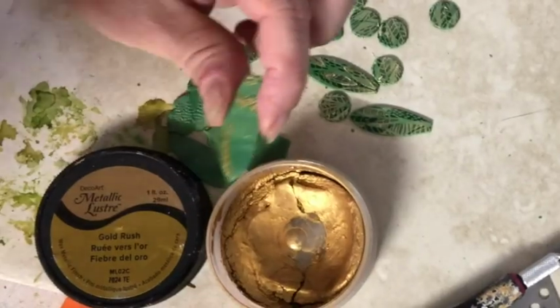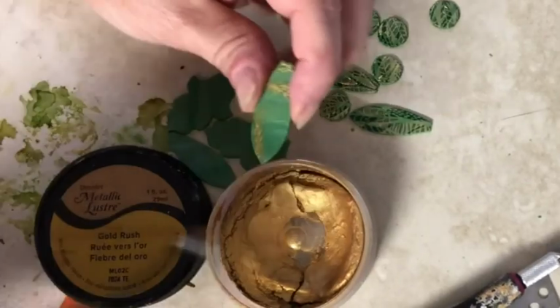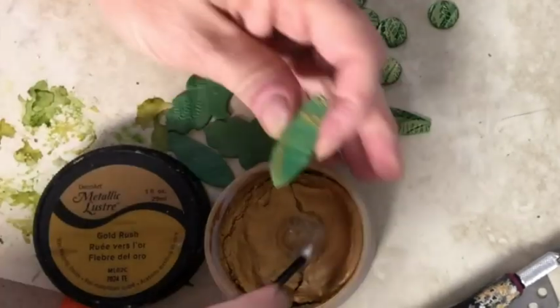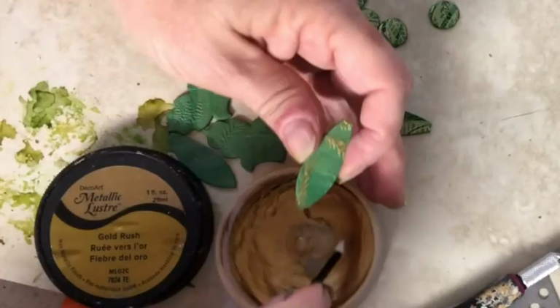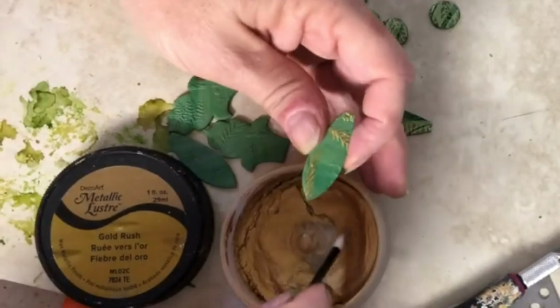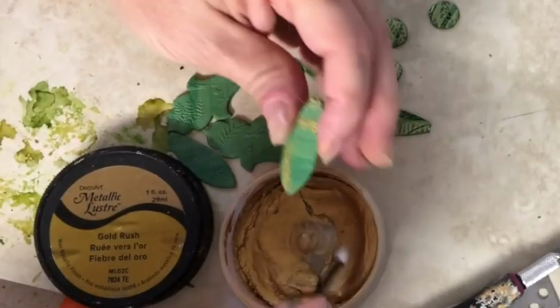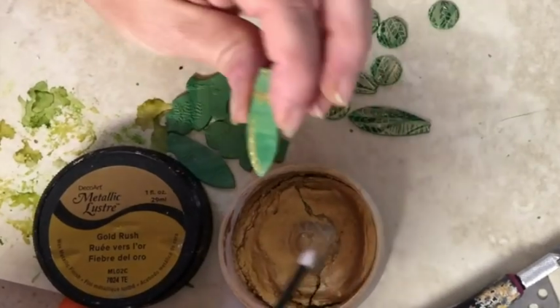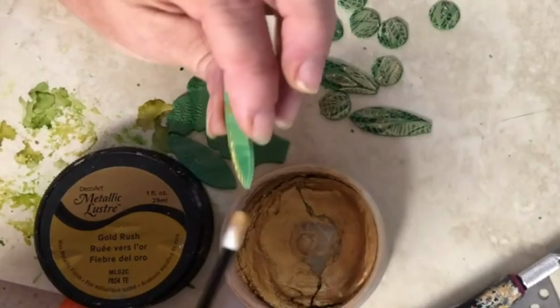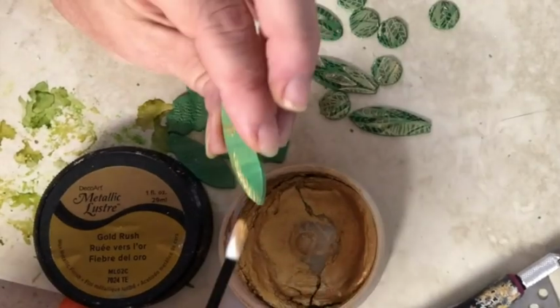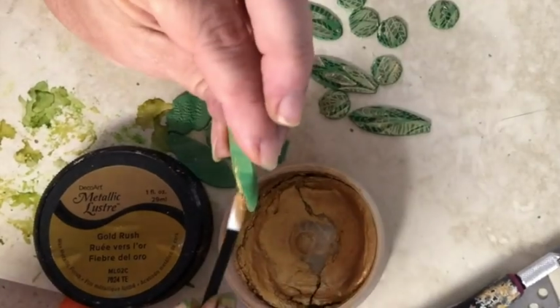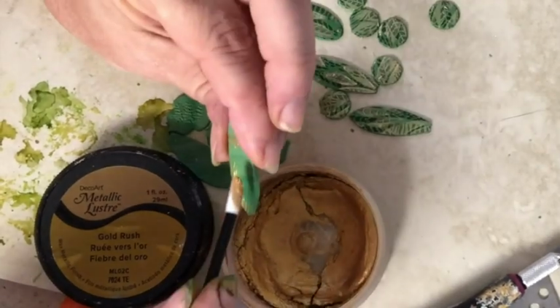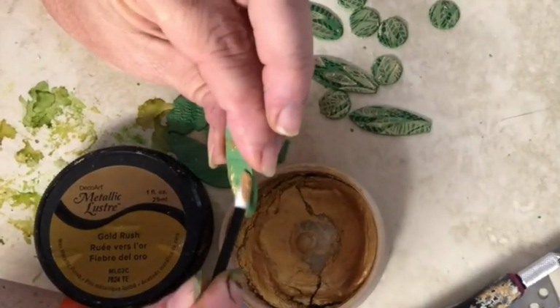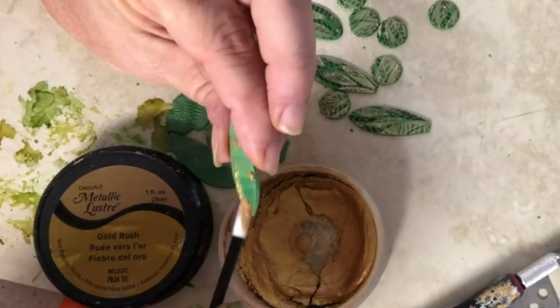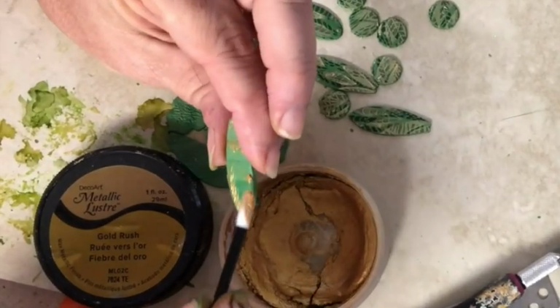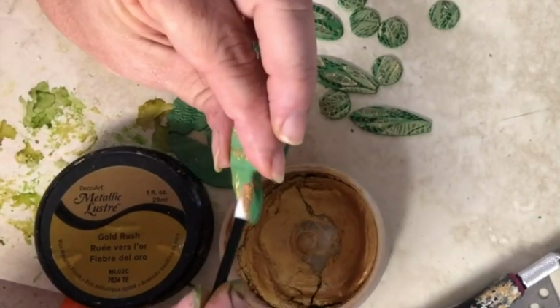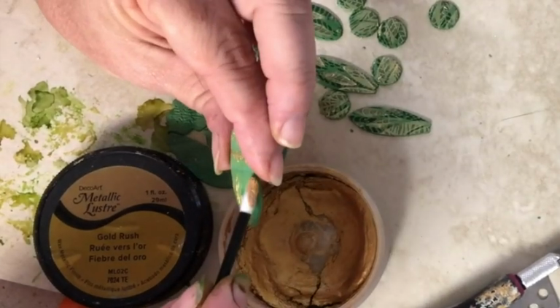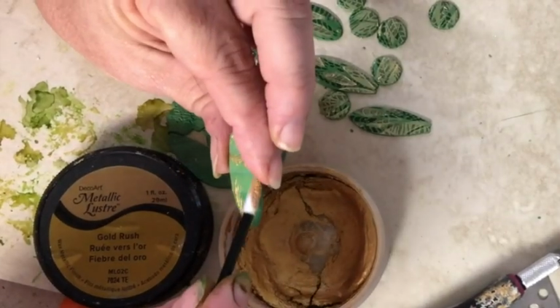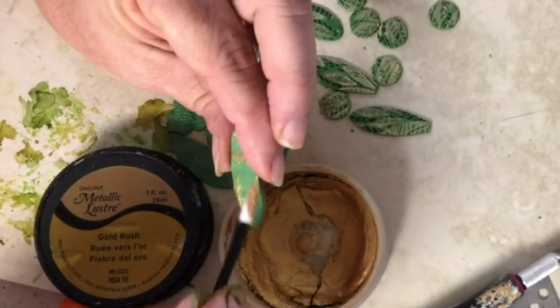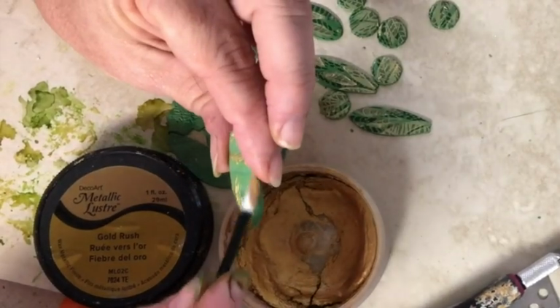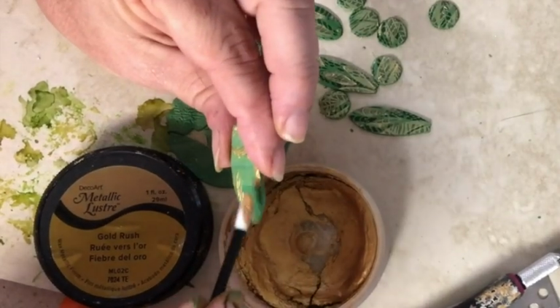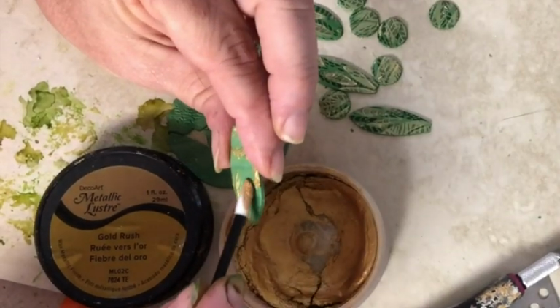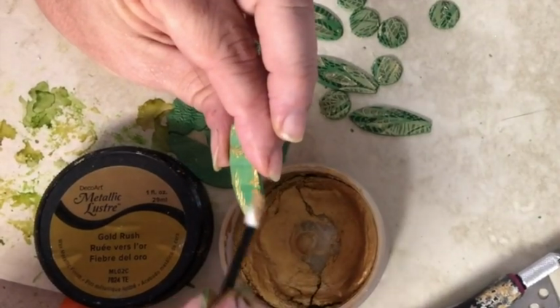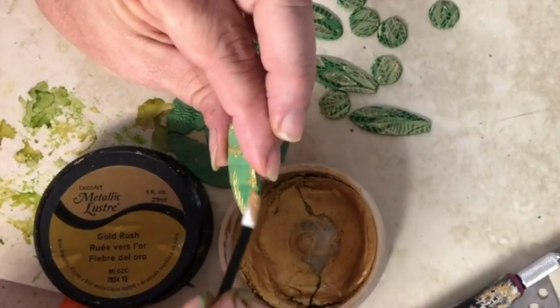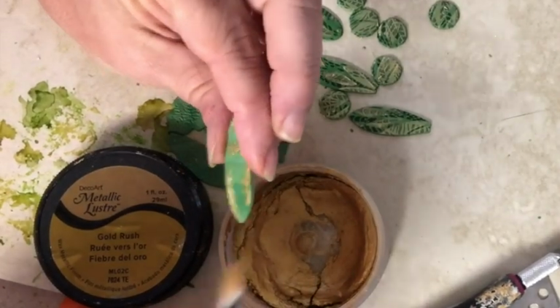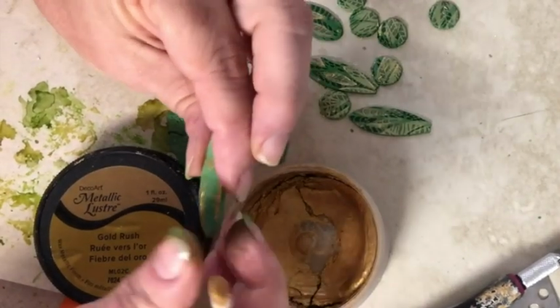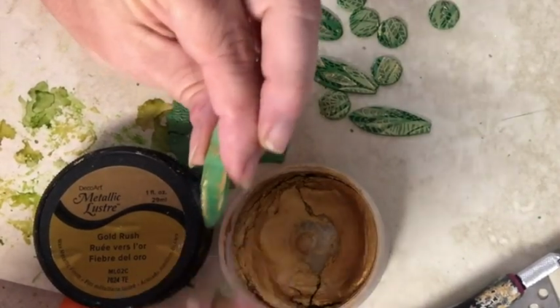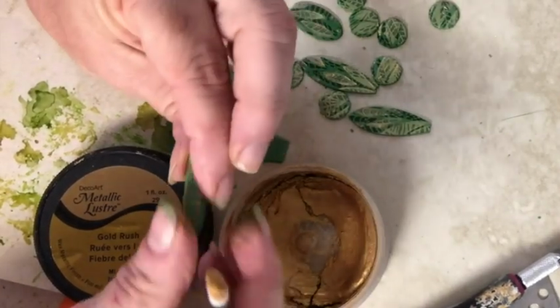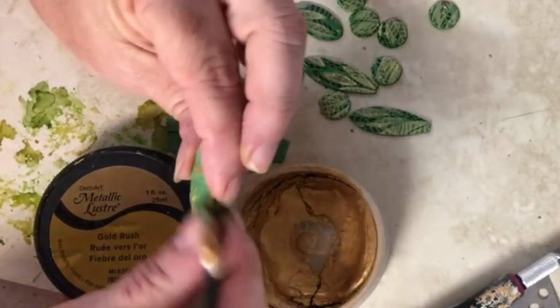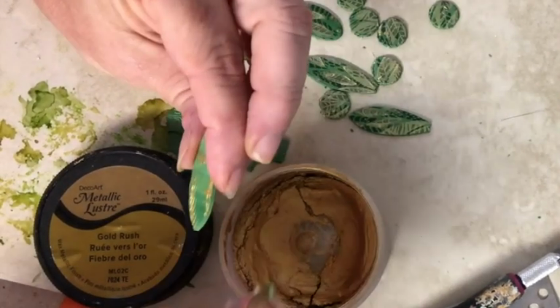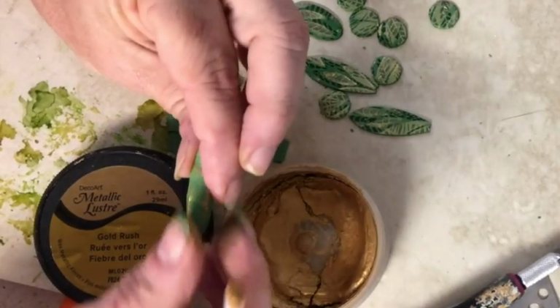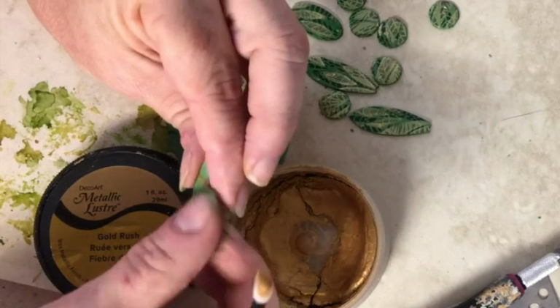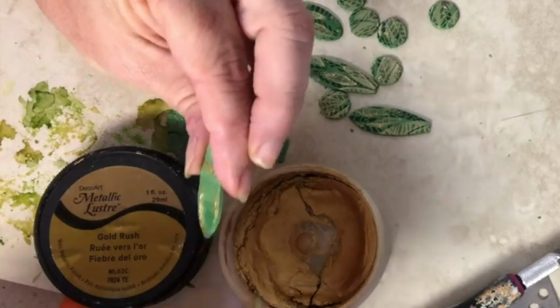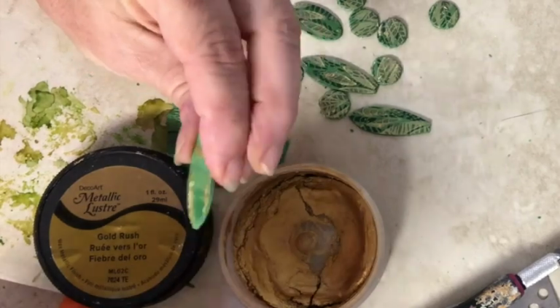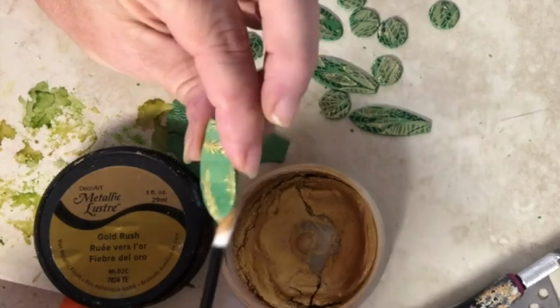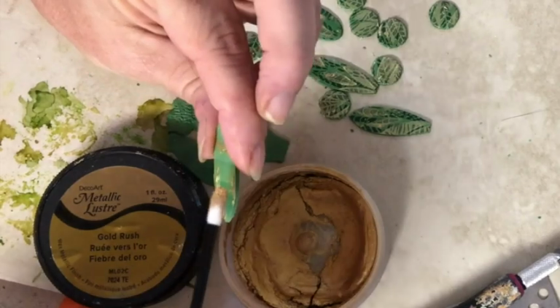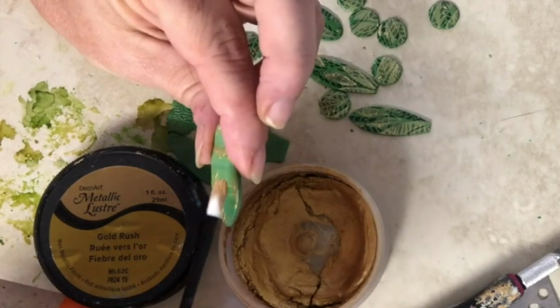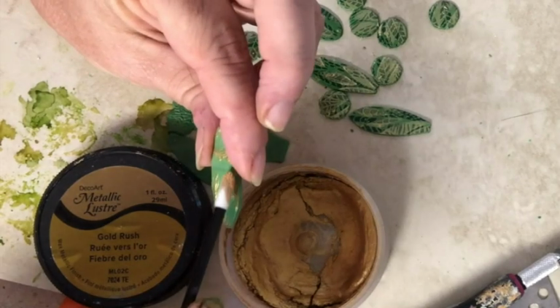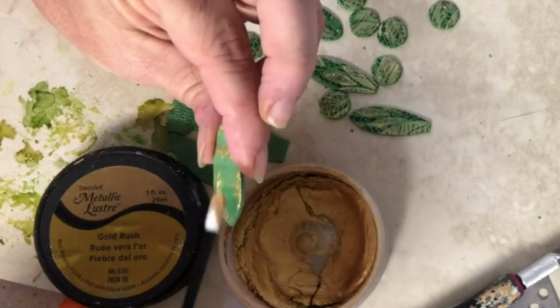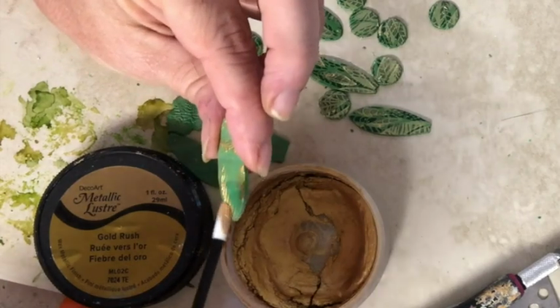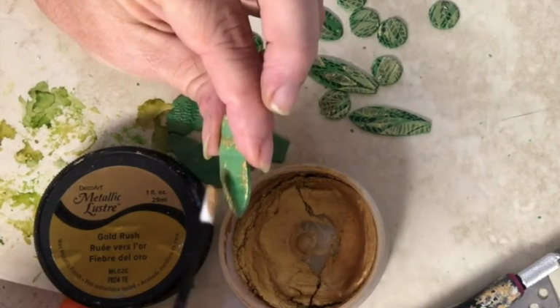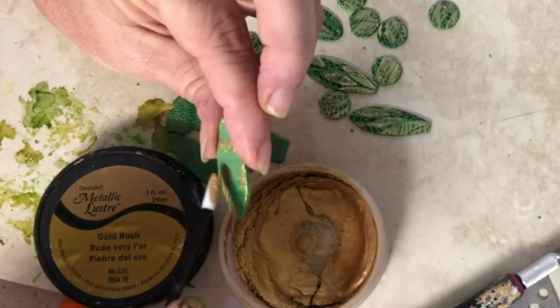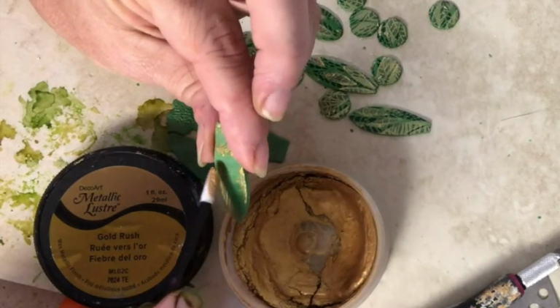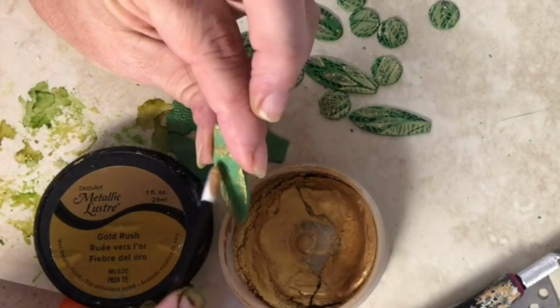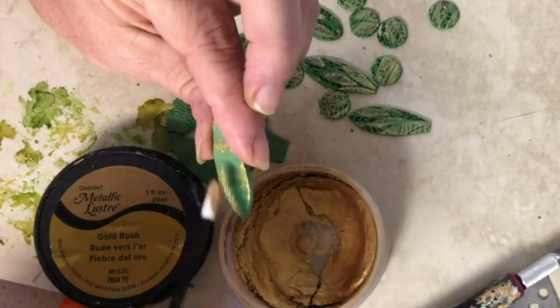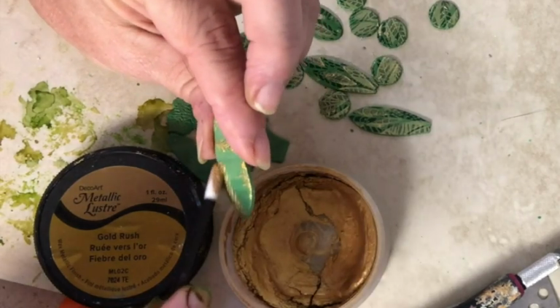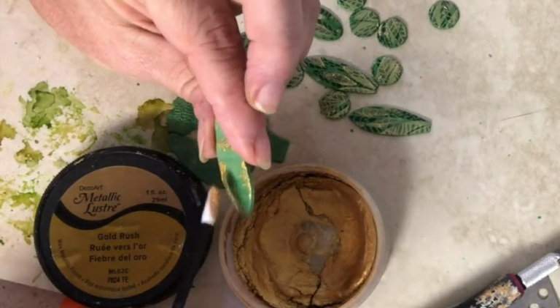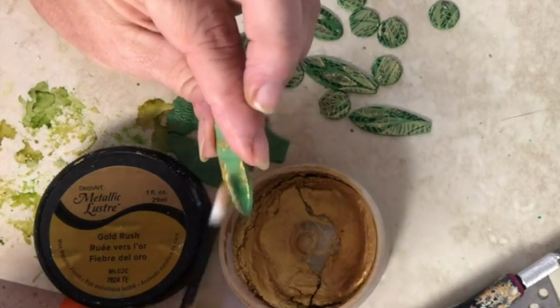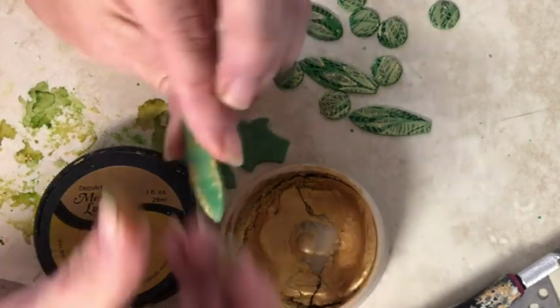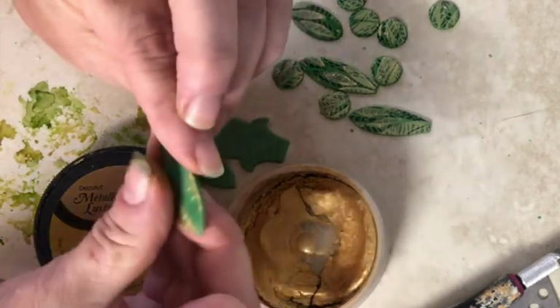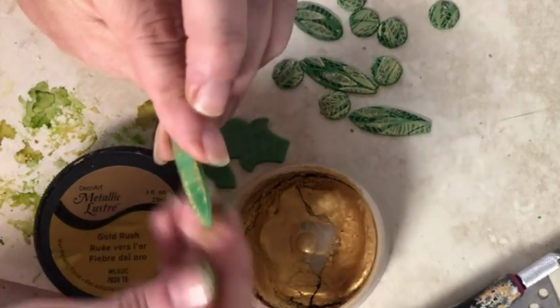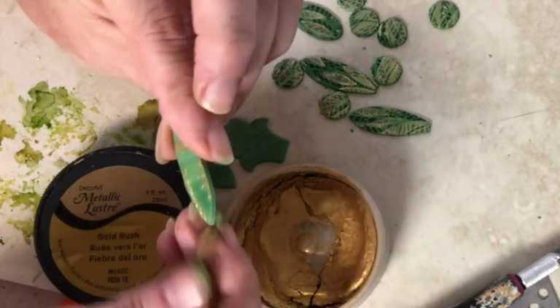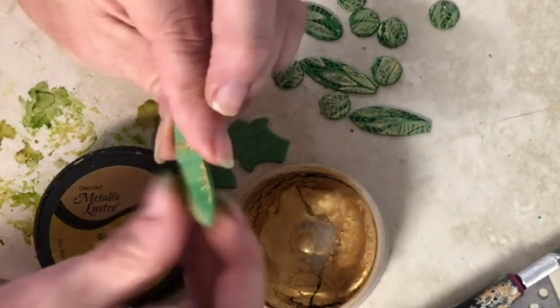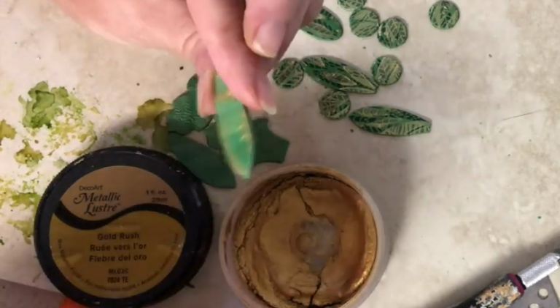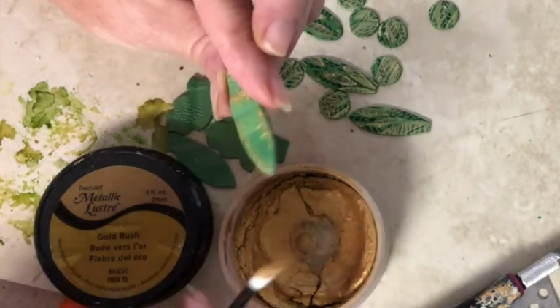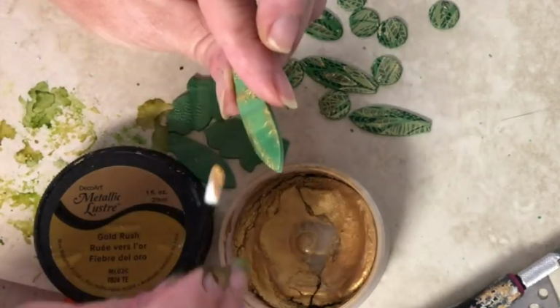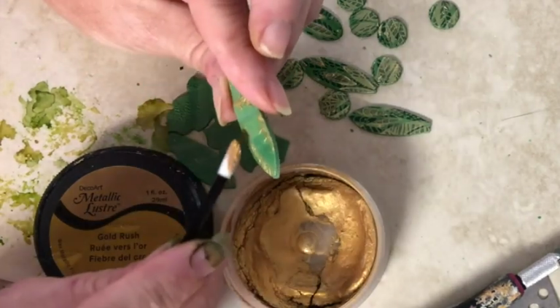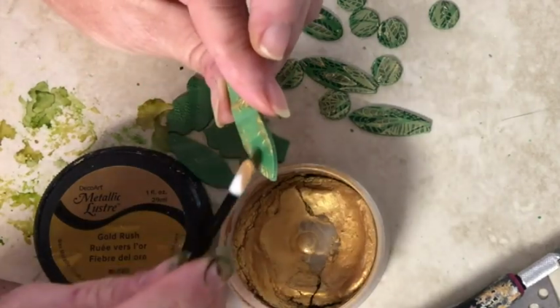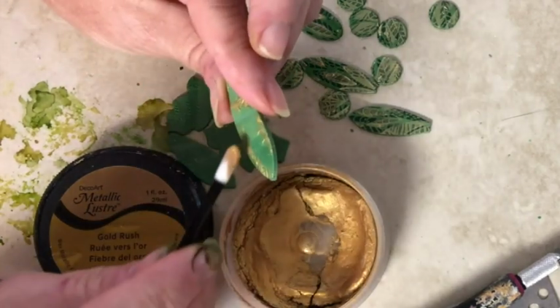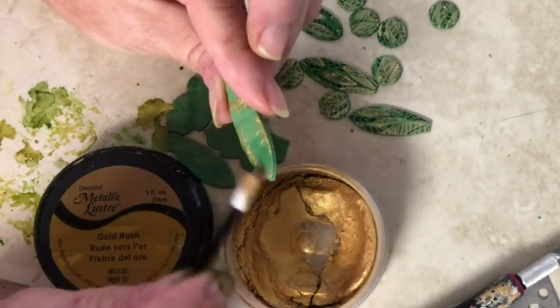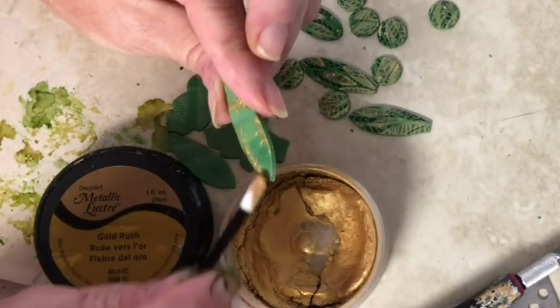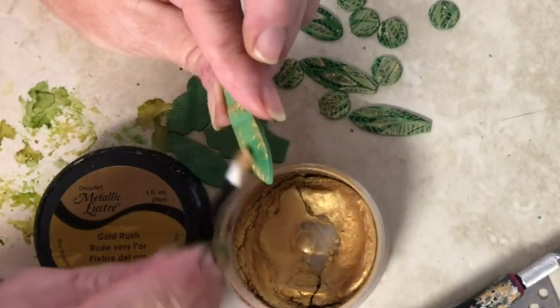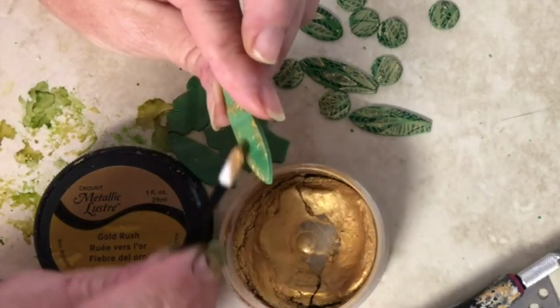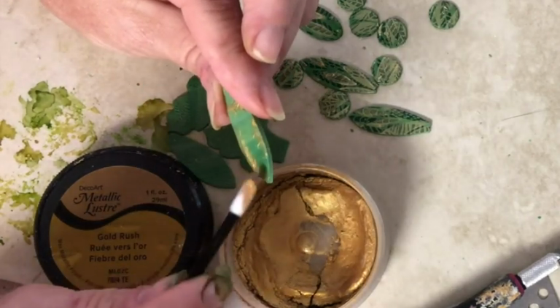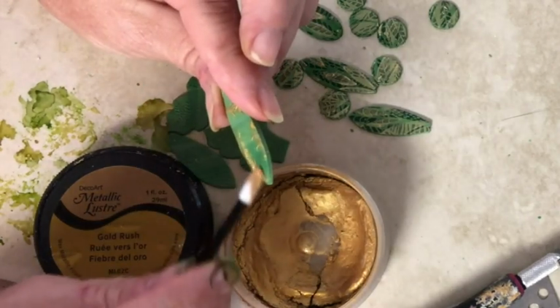Once baked, you can highlight the raised textured areas with things like metallic luster or Inca Gold.